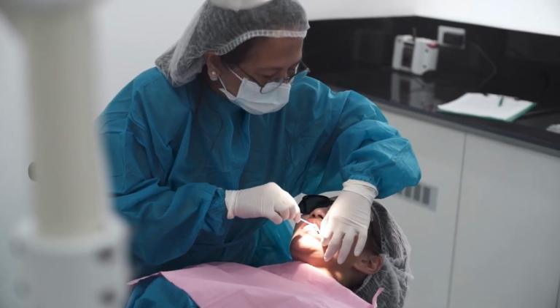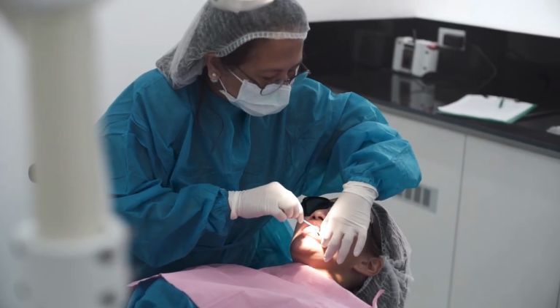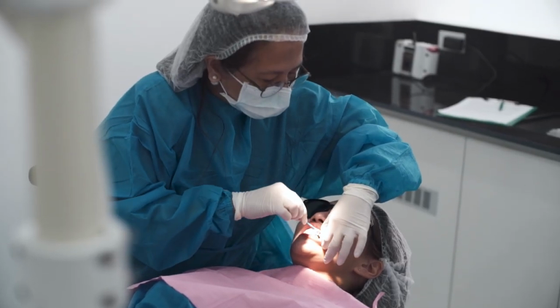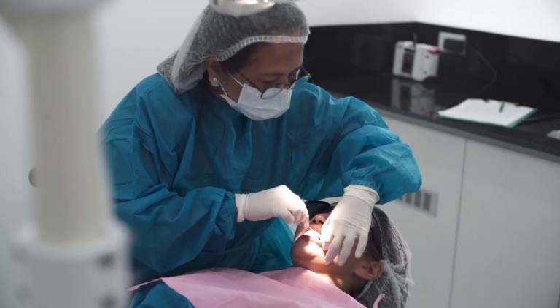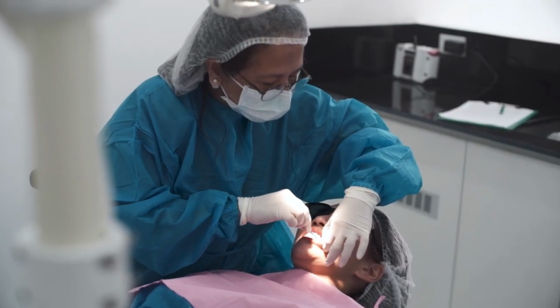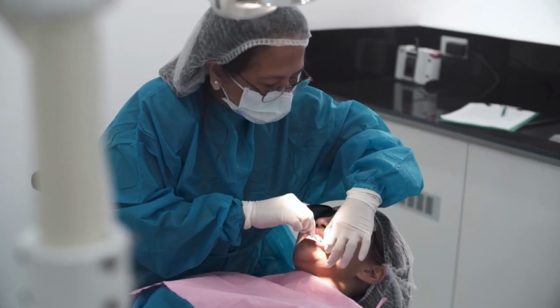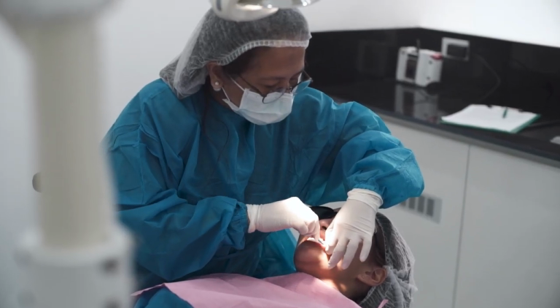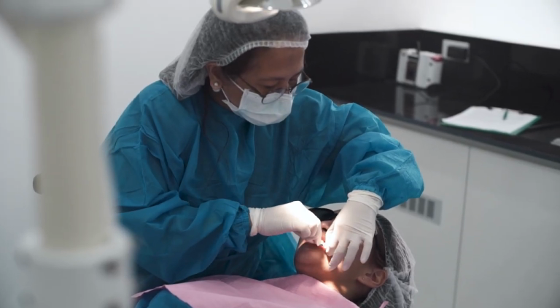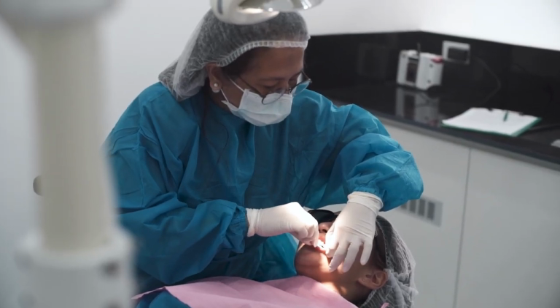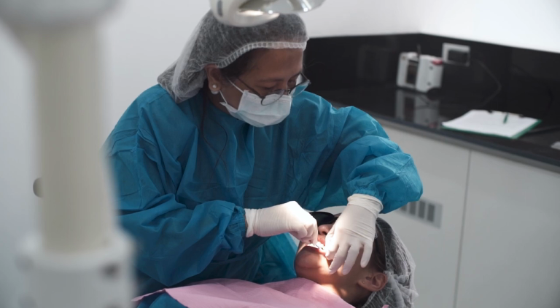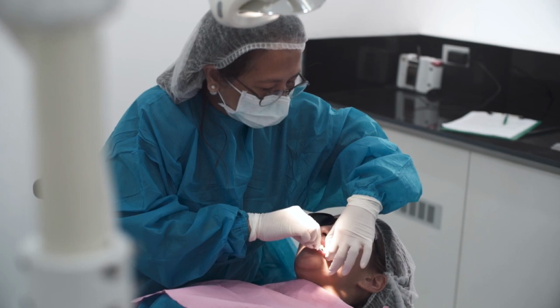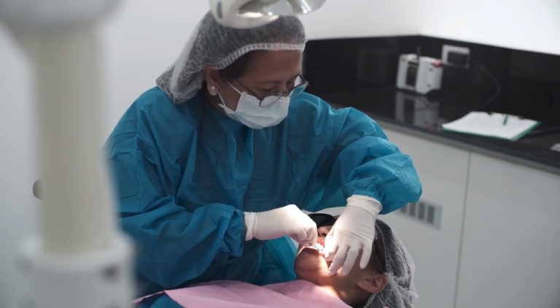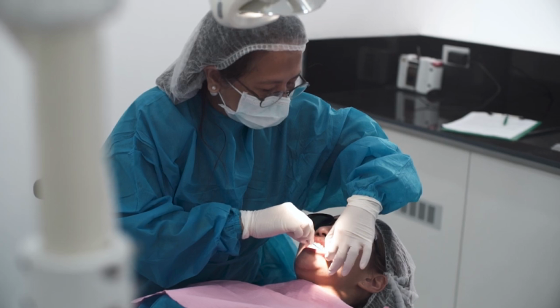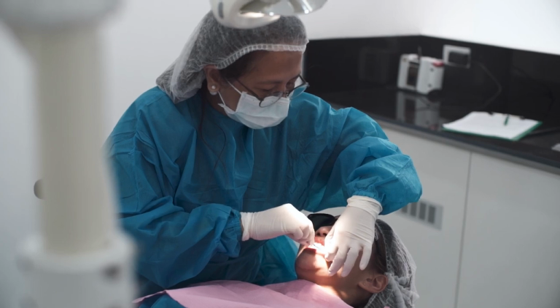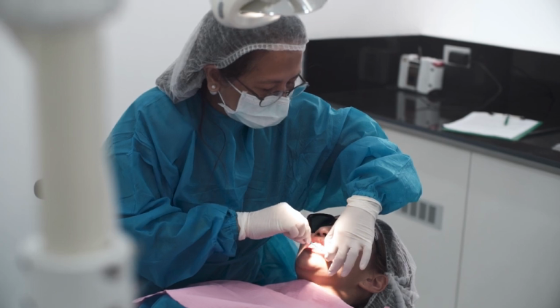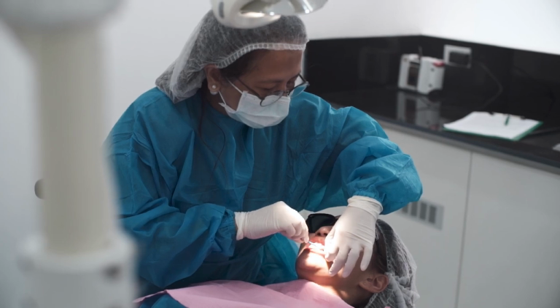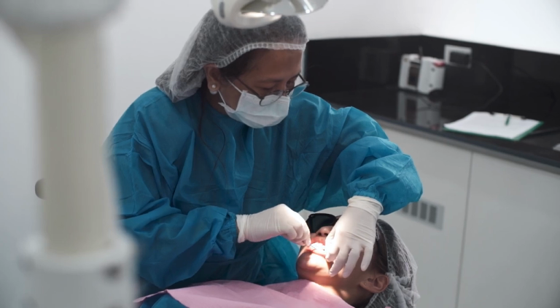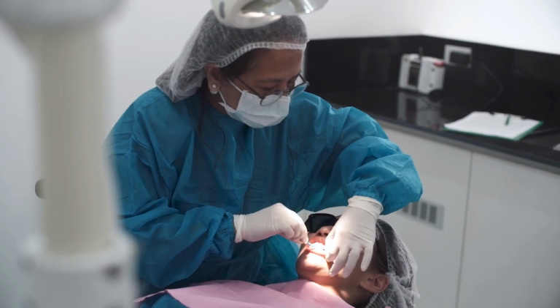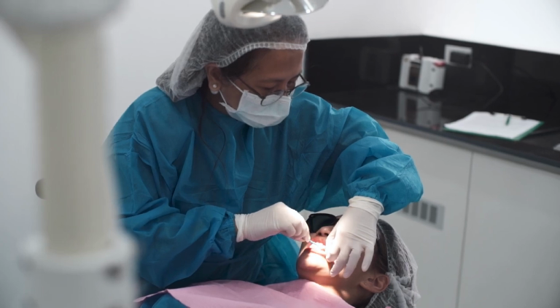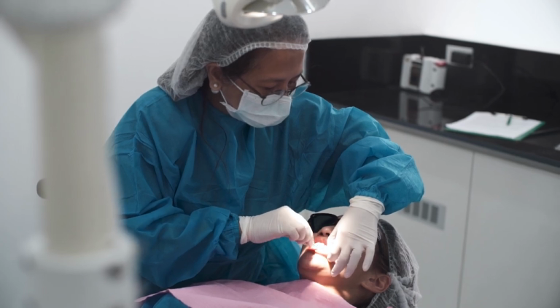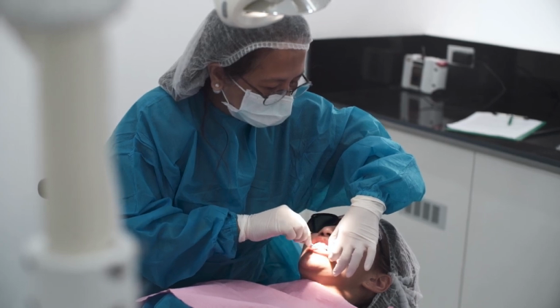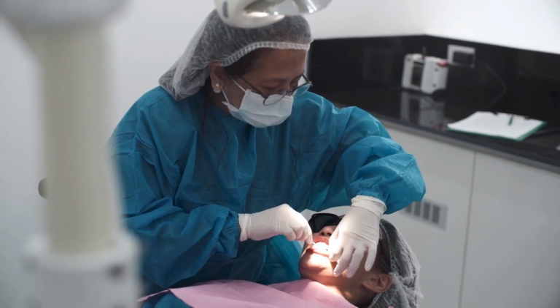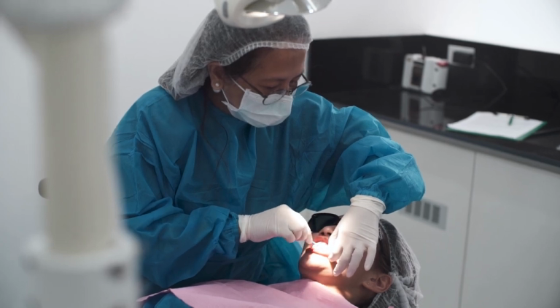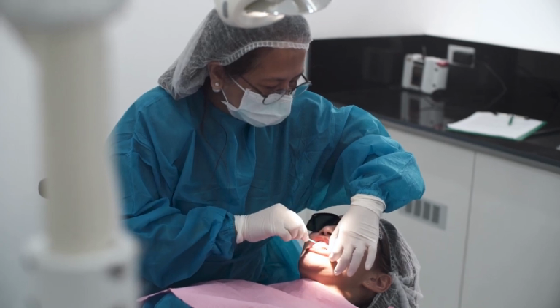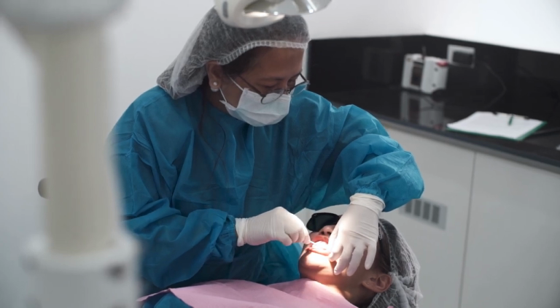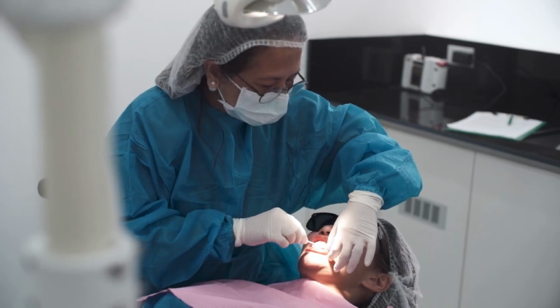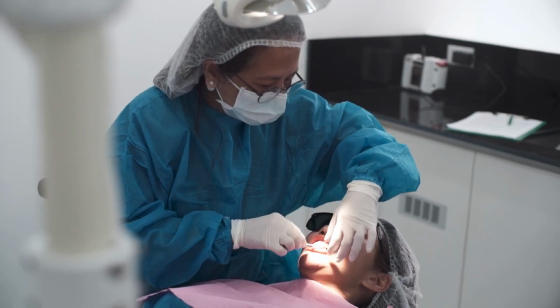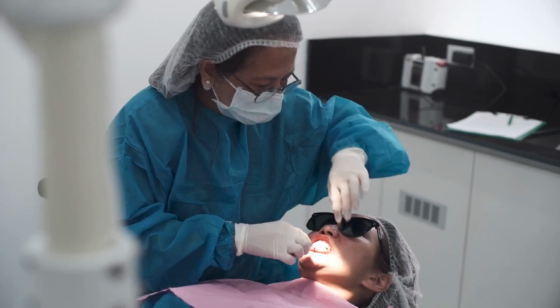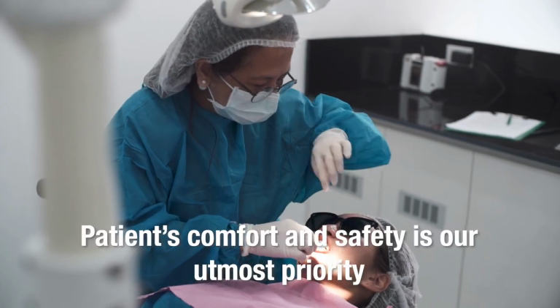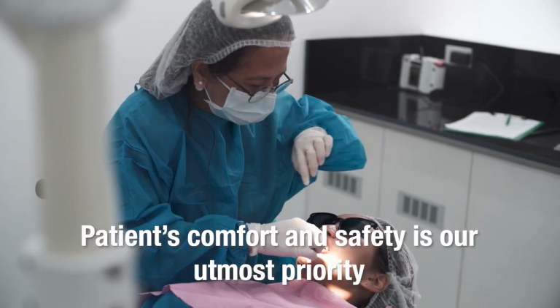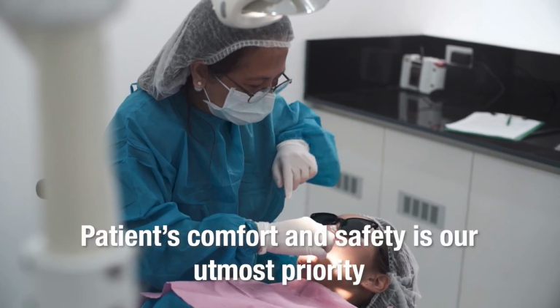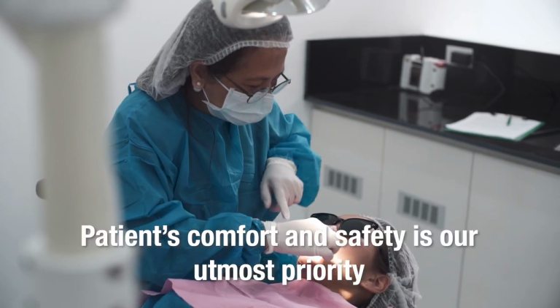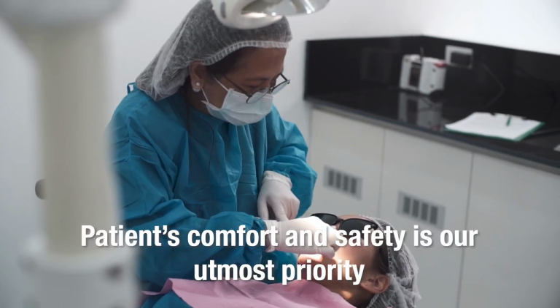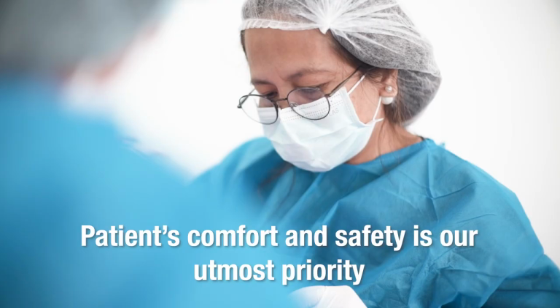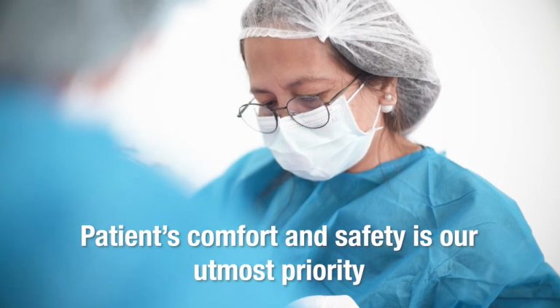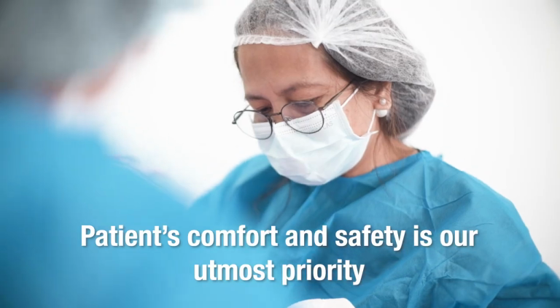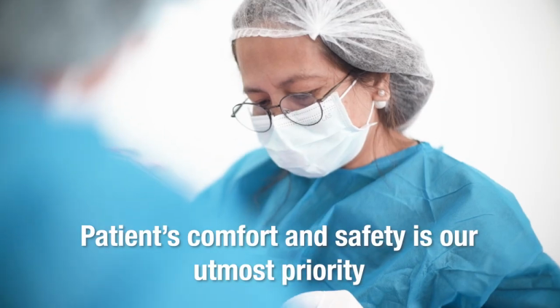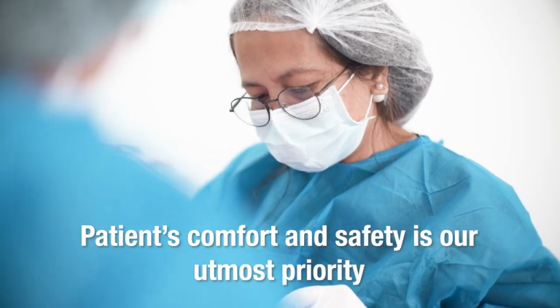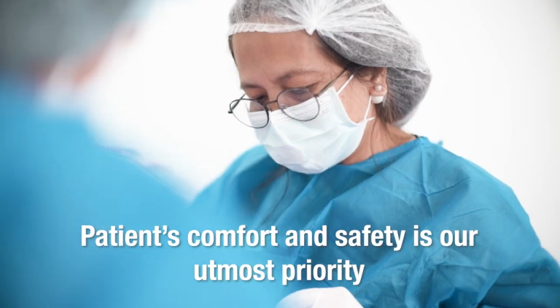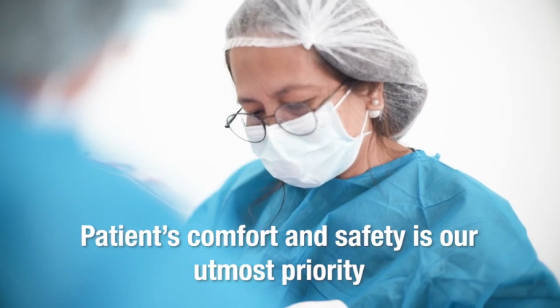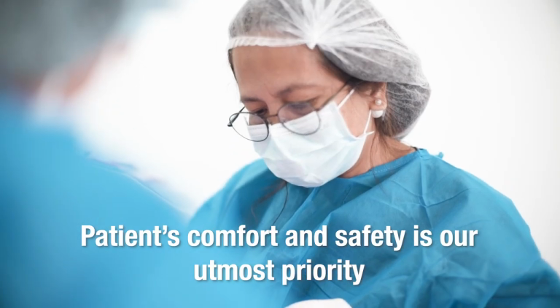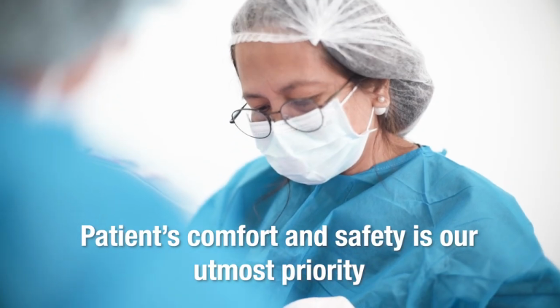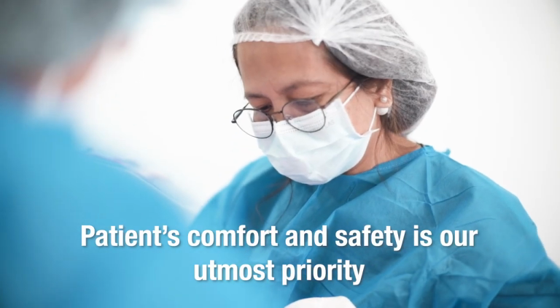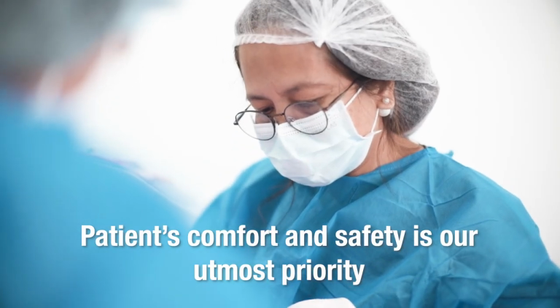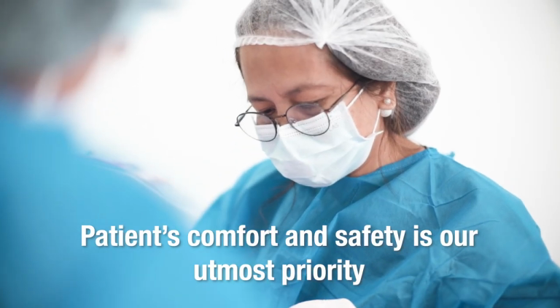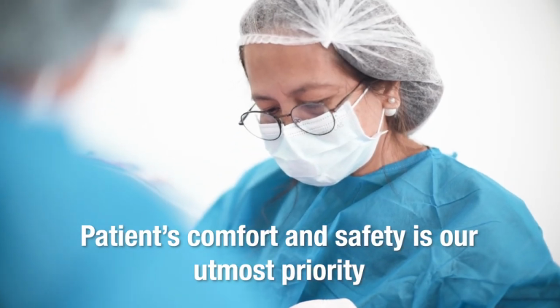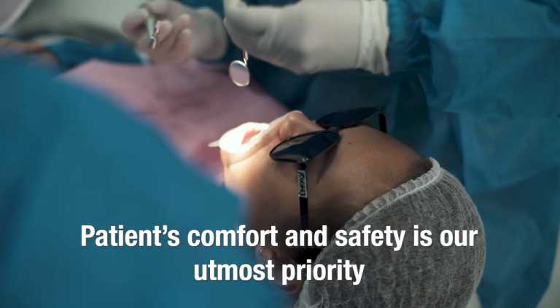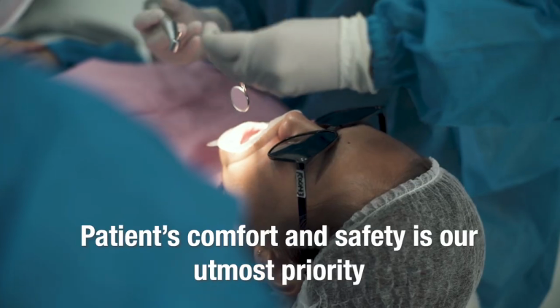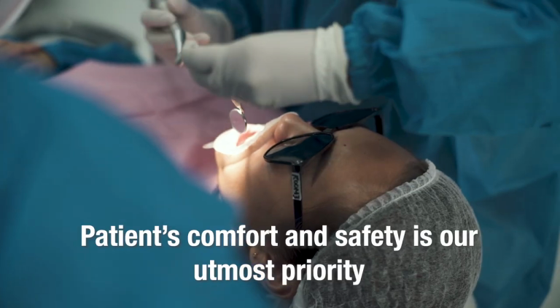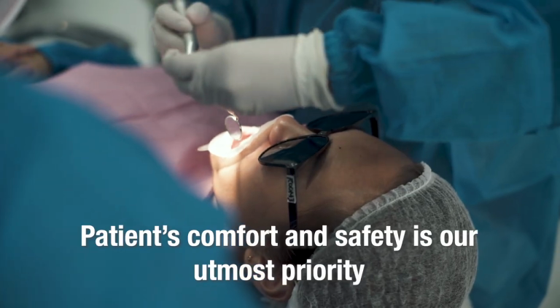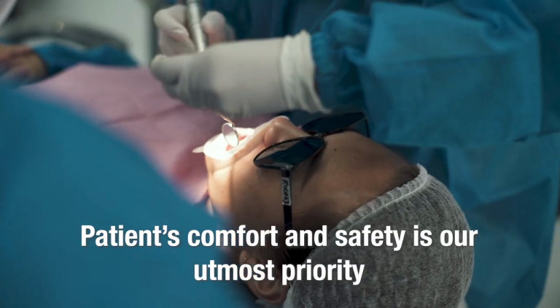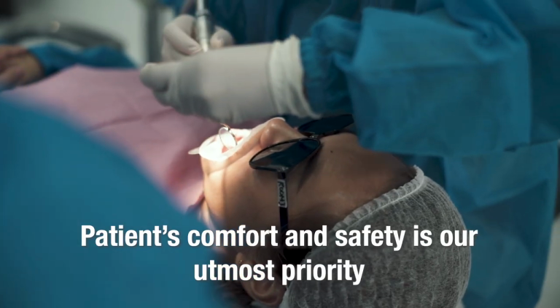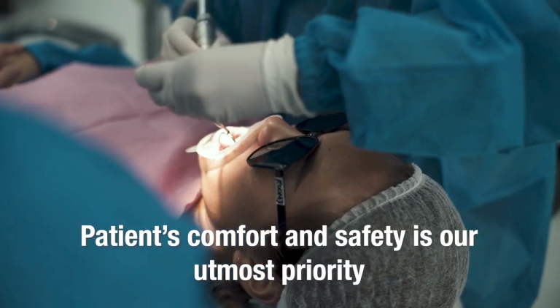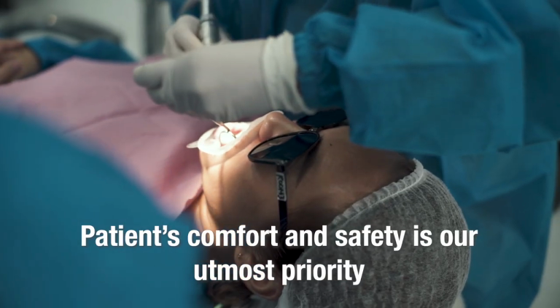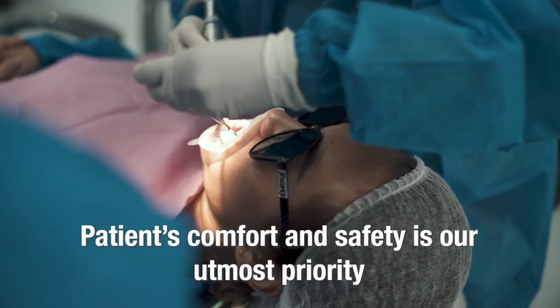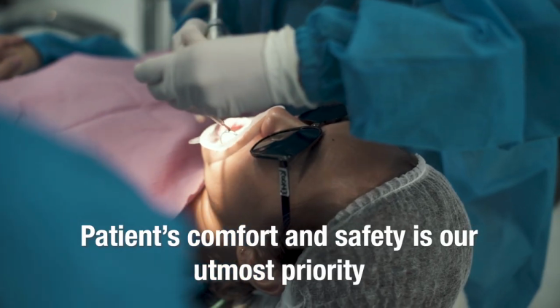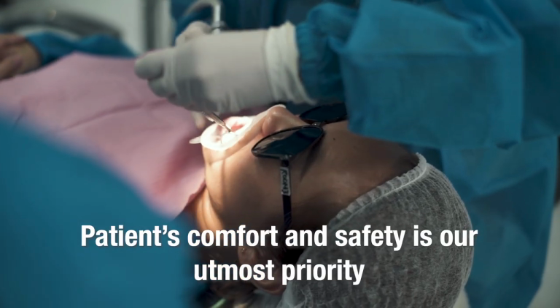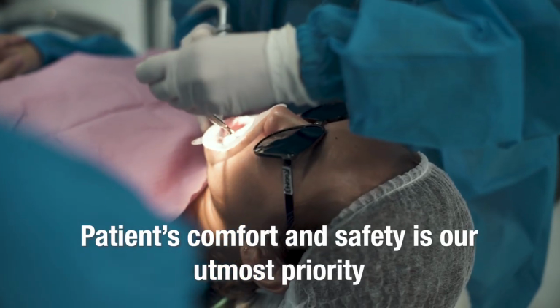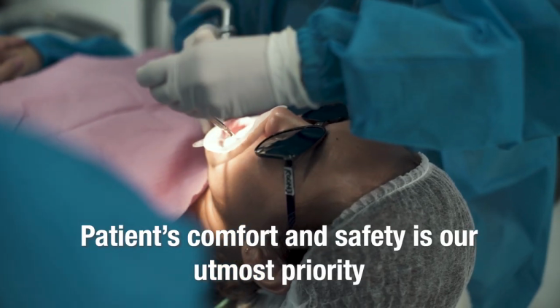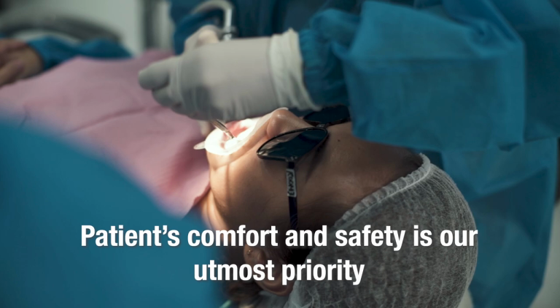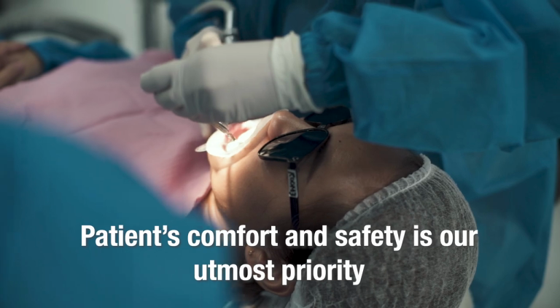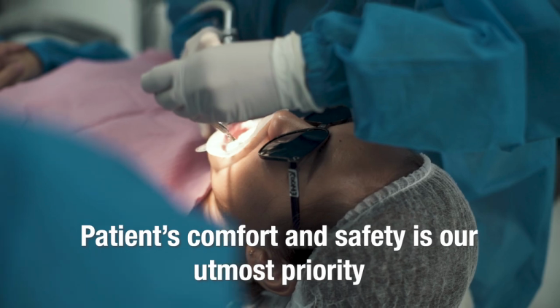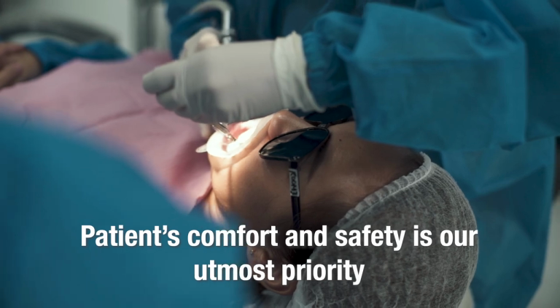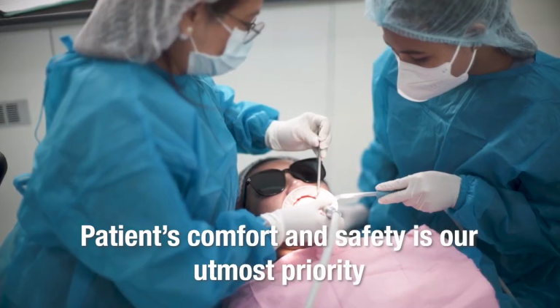Here at Apostel Dental, we always make sure that our patients are comfortable and they feel safe every time they are here.